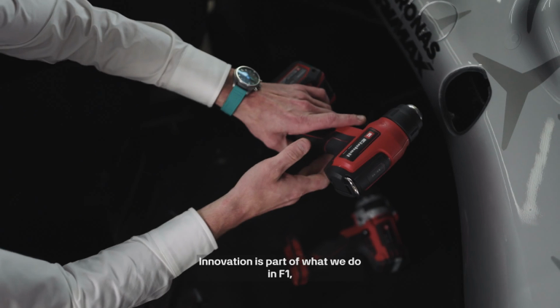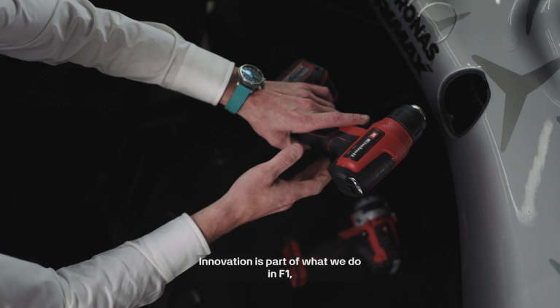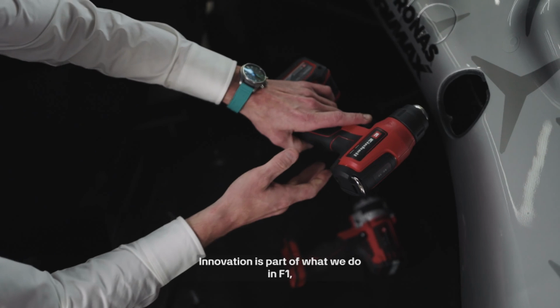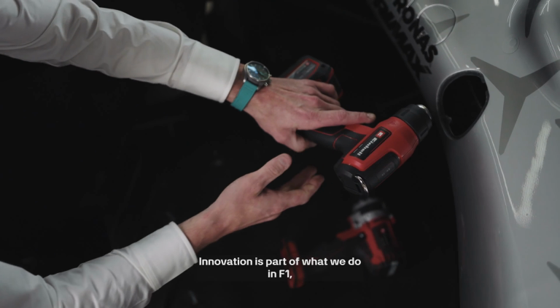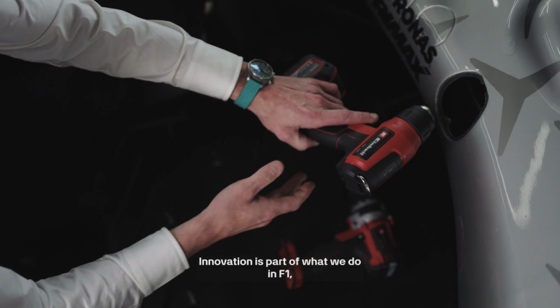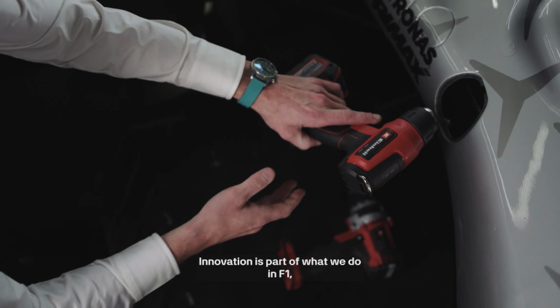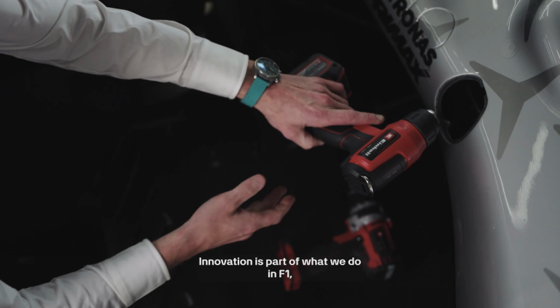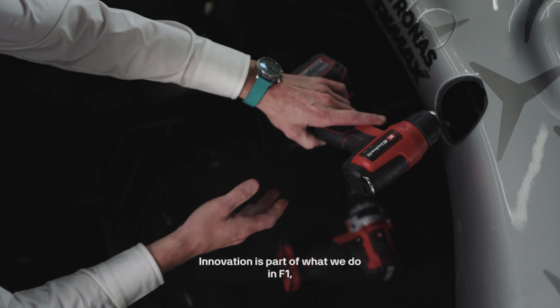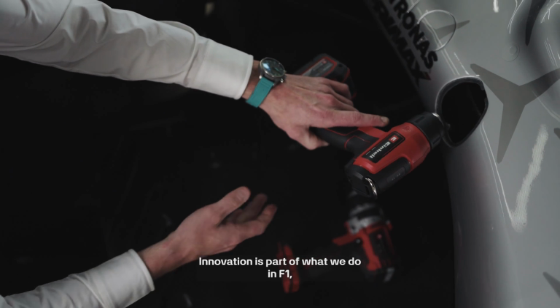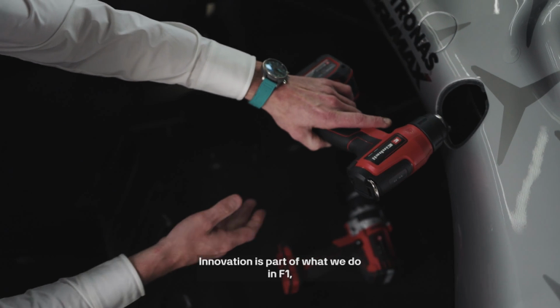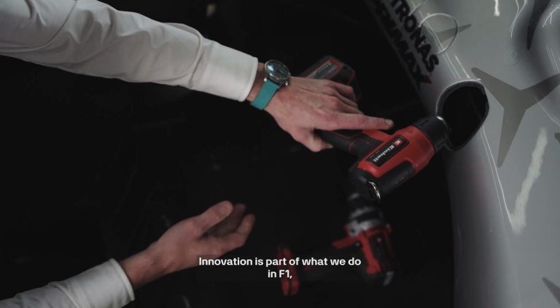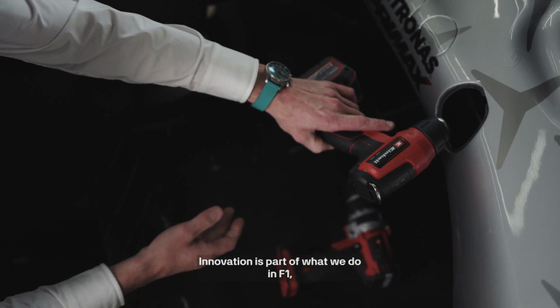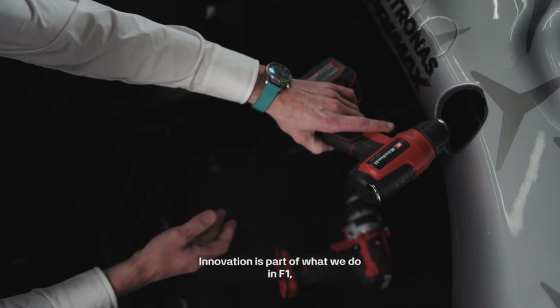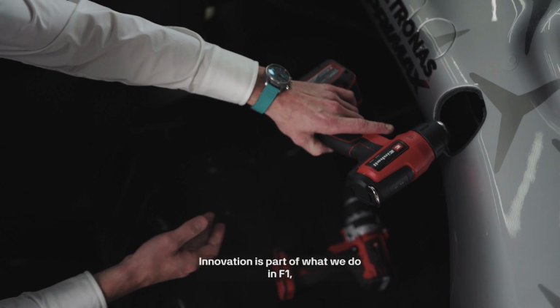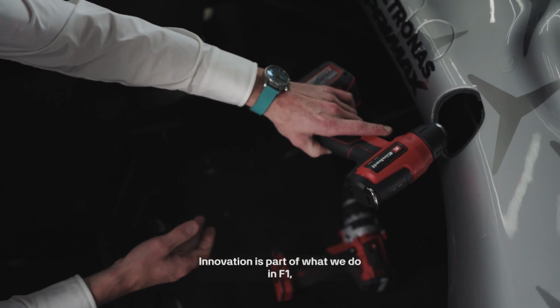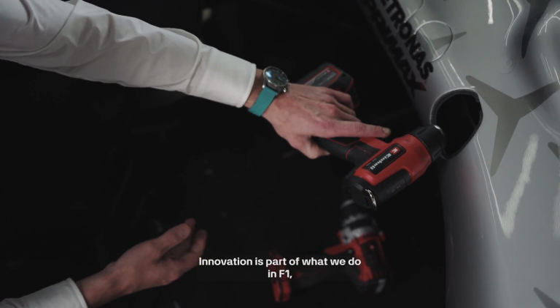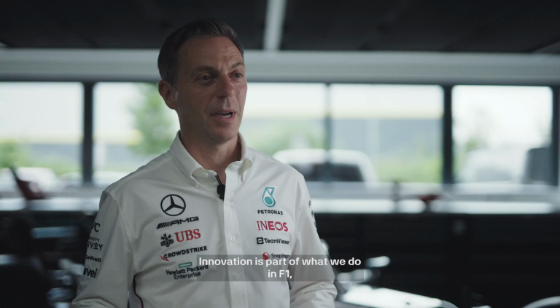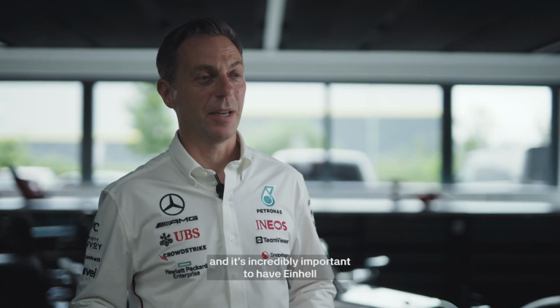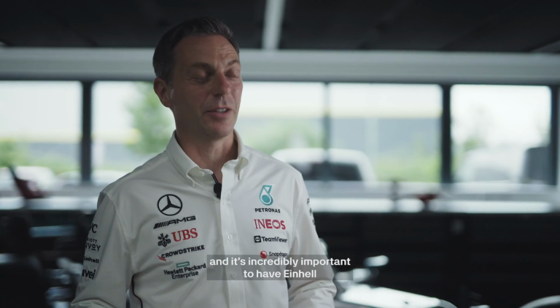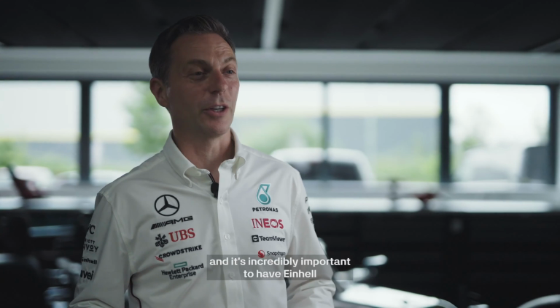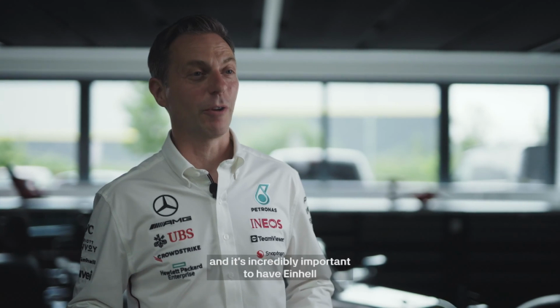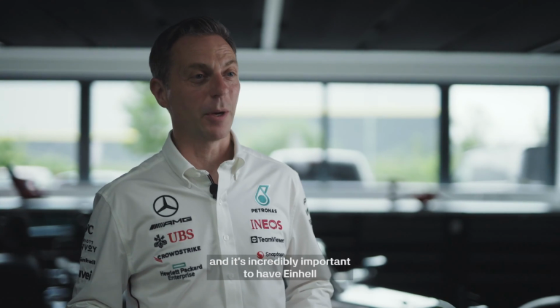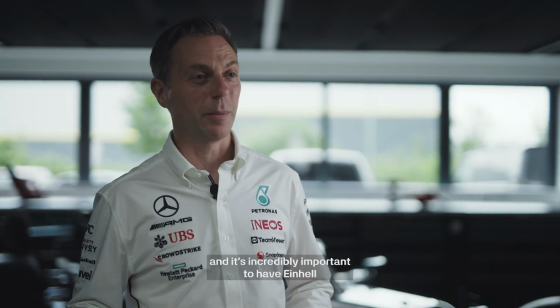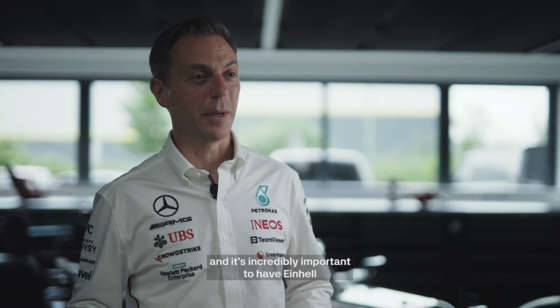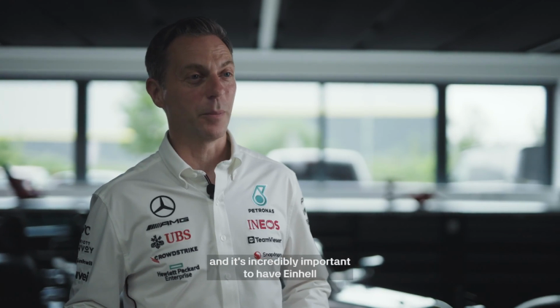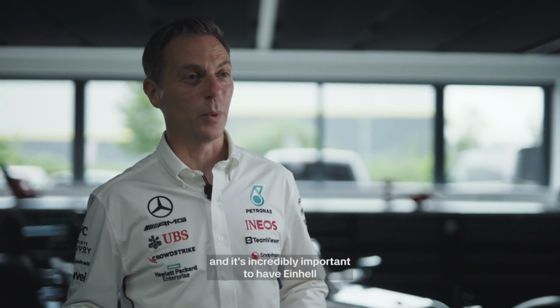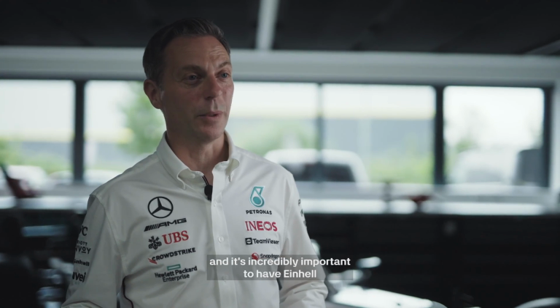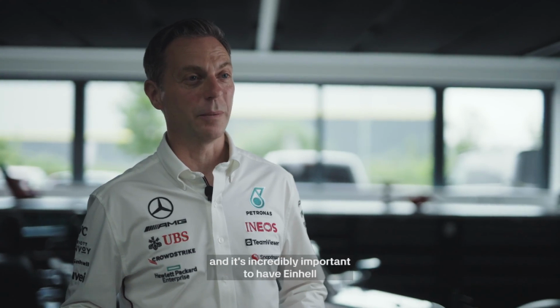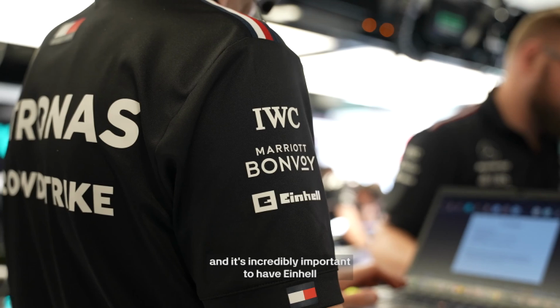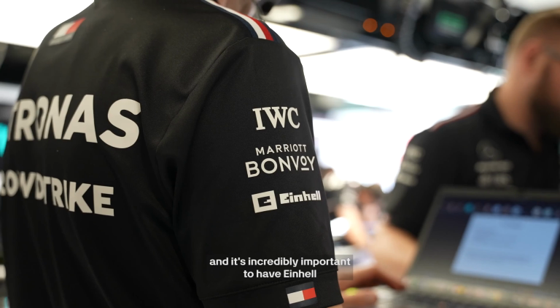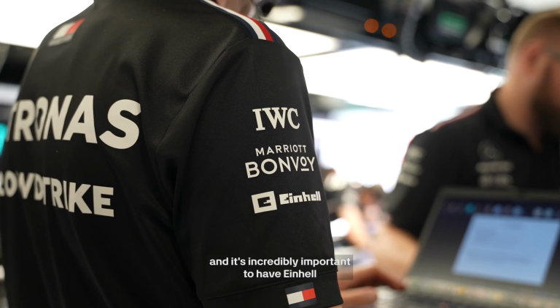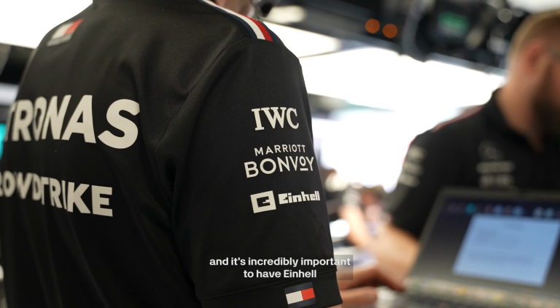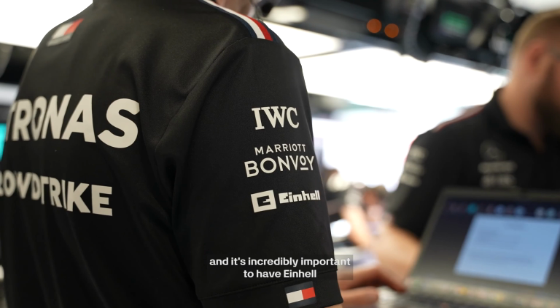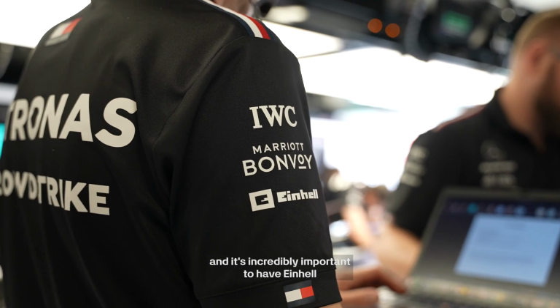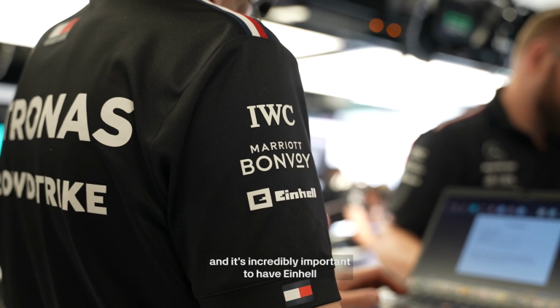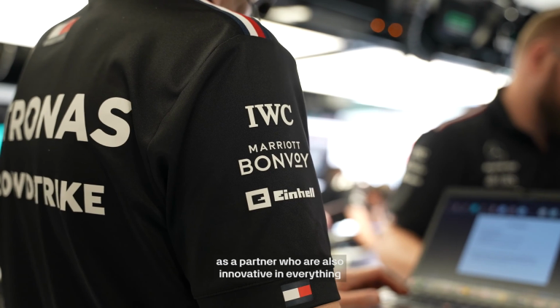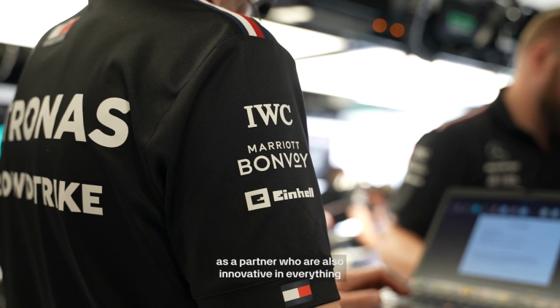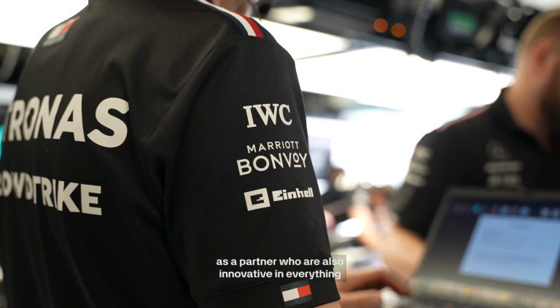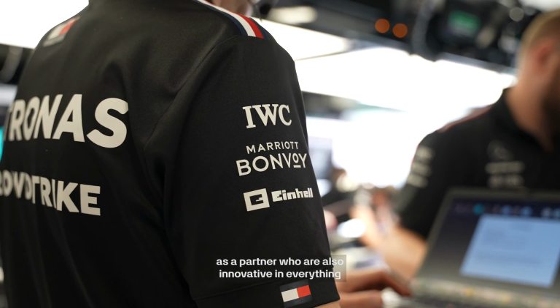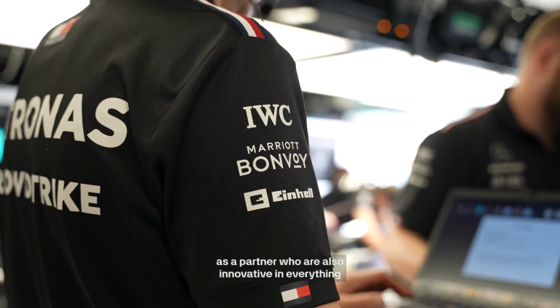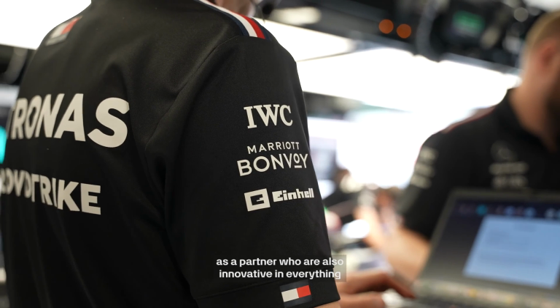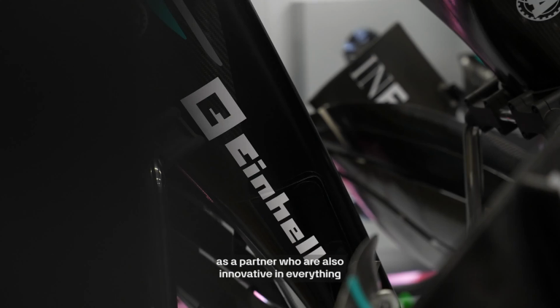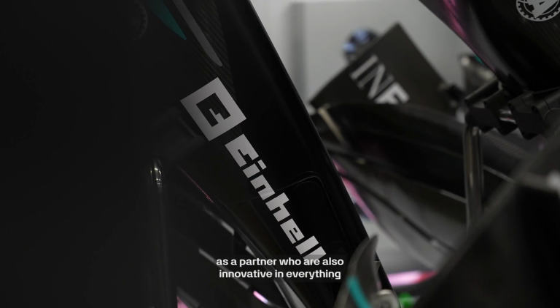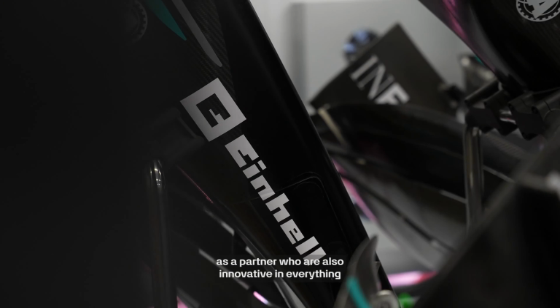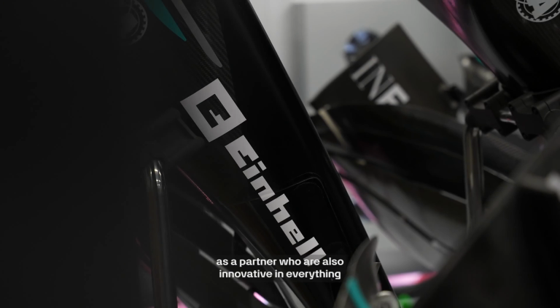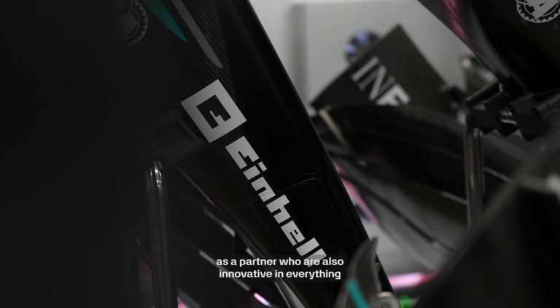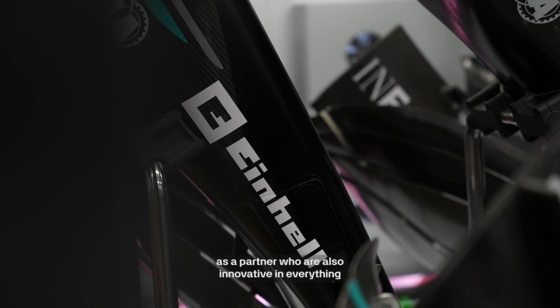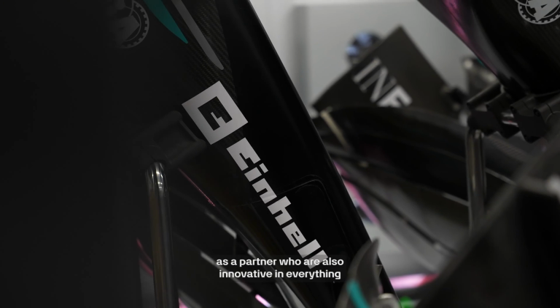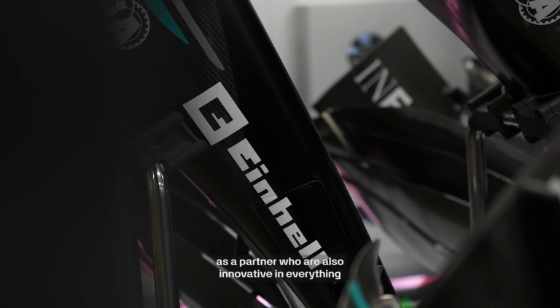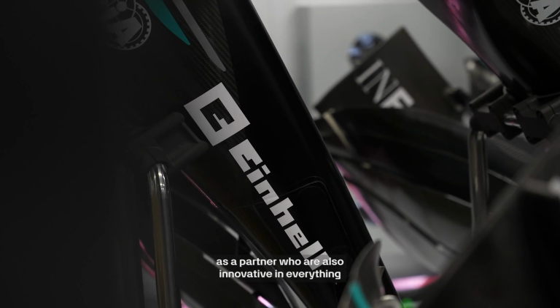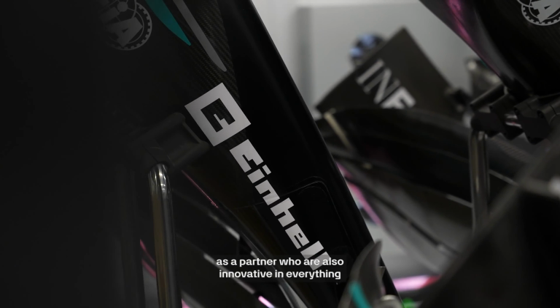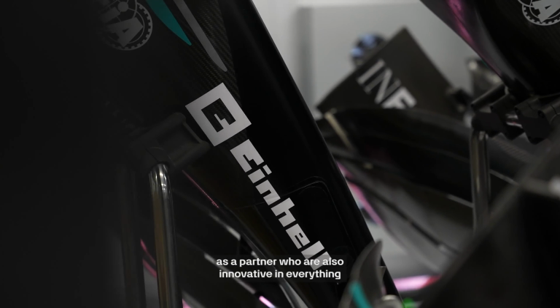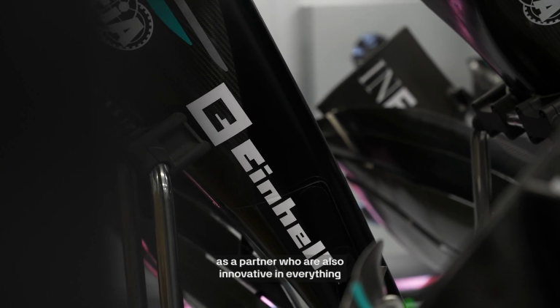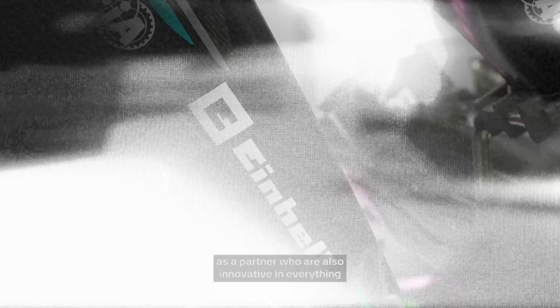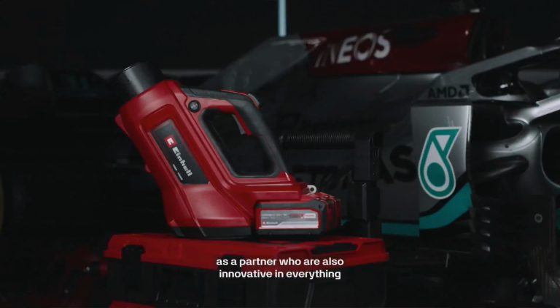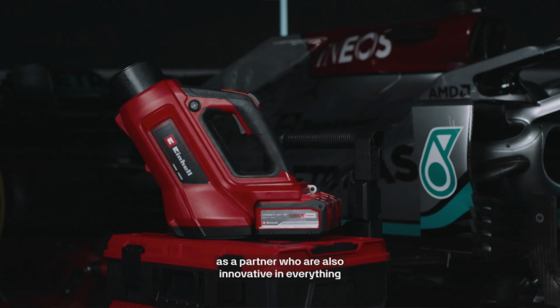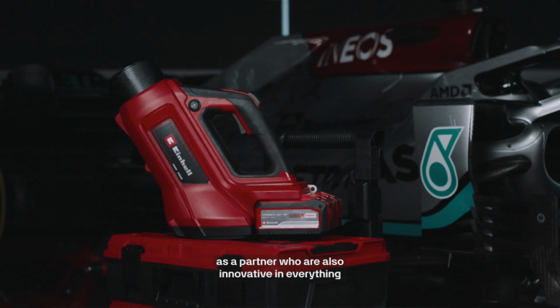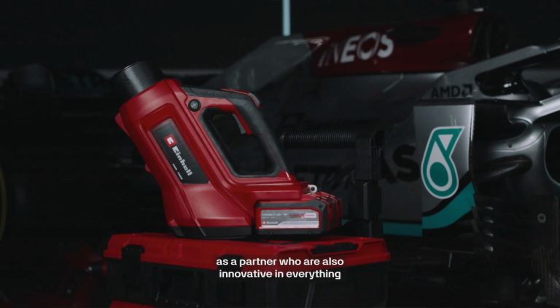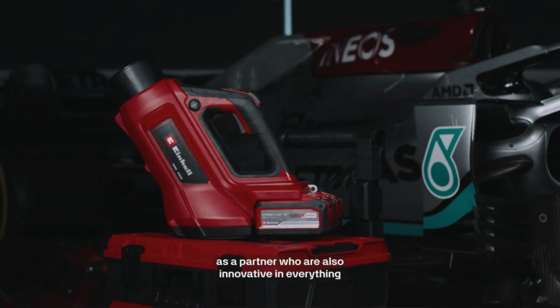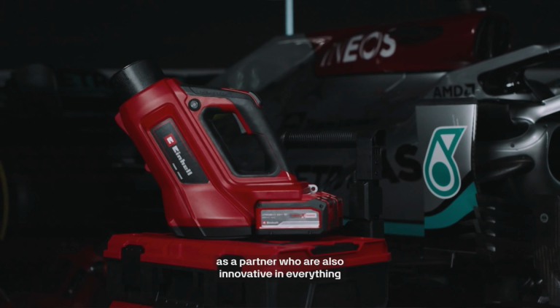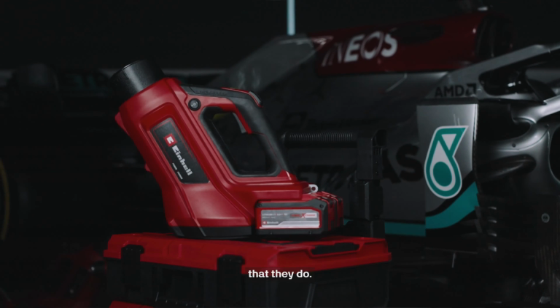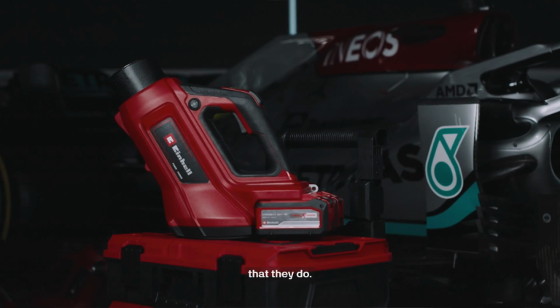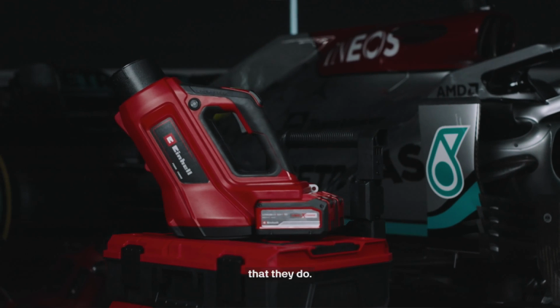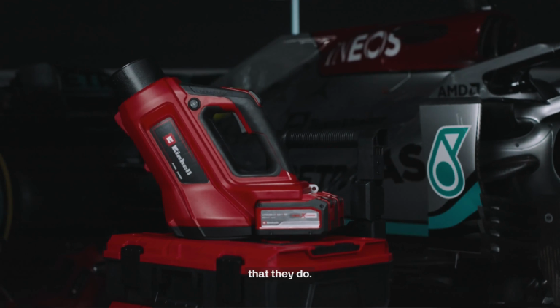Innovation is part of what we do in Formula One. It's incredibly important to have Ironhale as a partner who are also innovative in everything that they do.